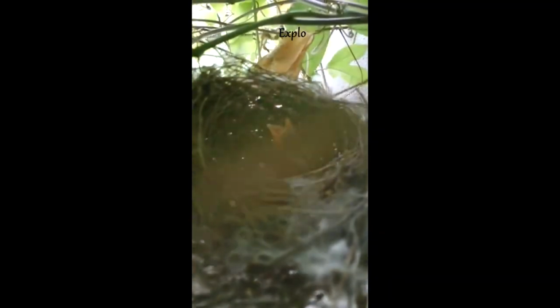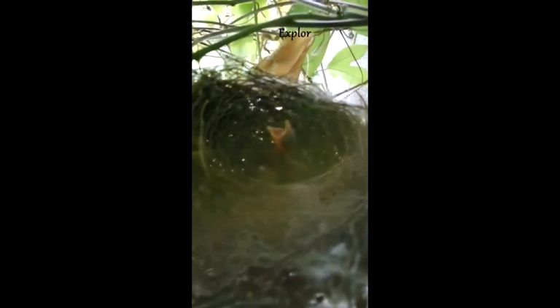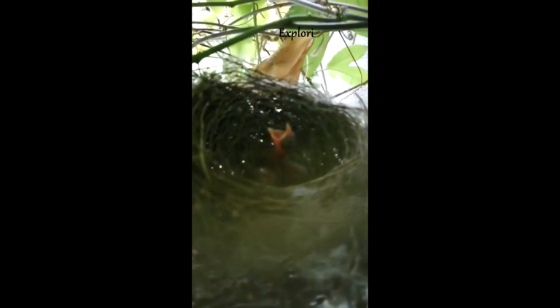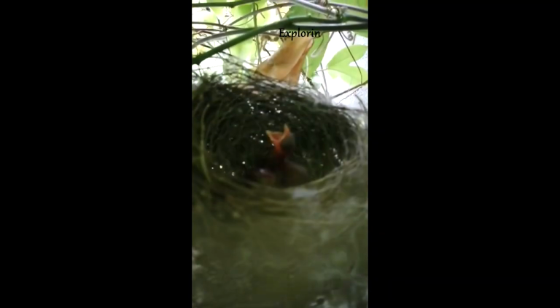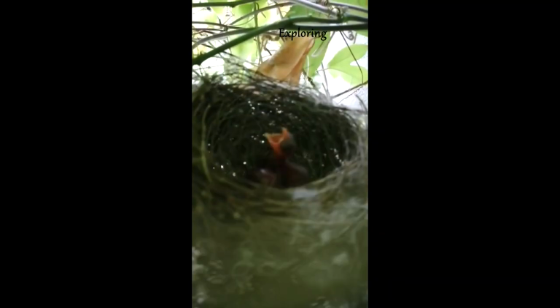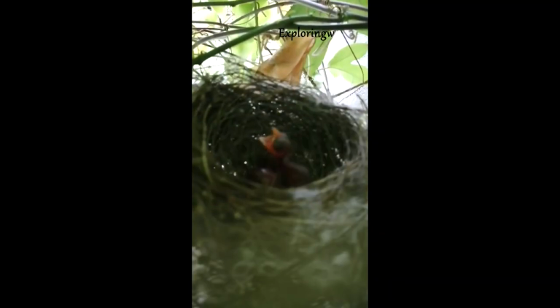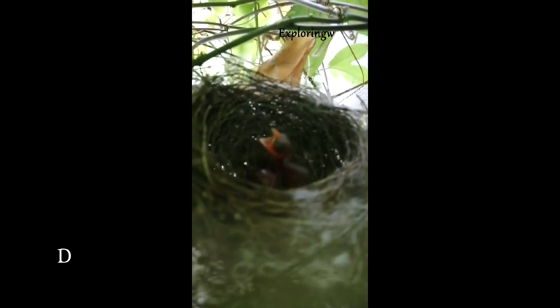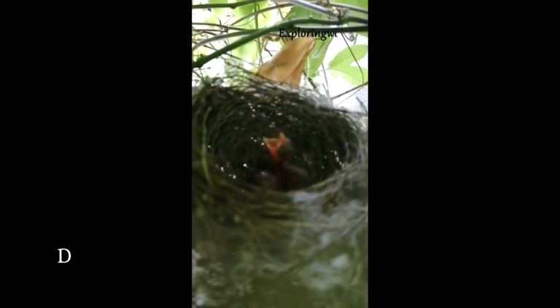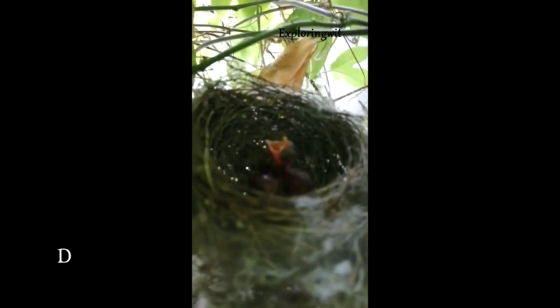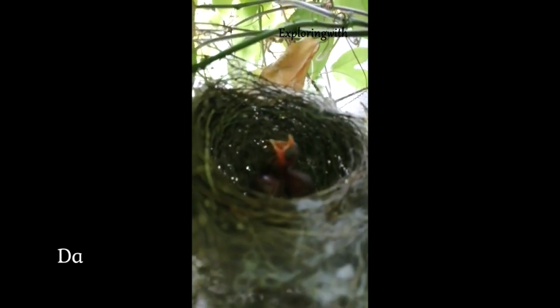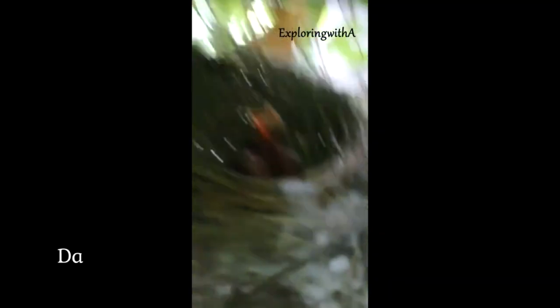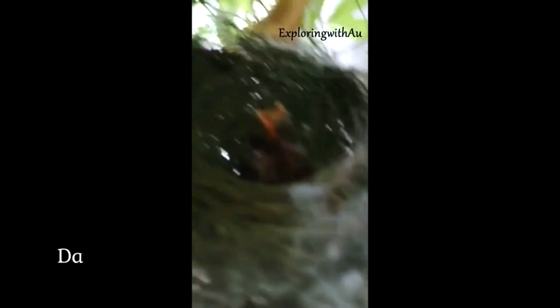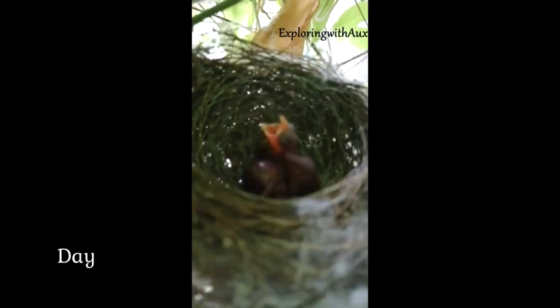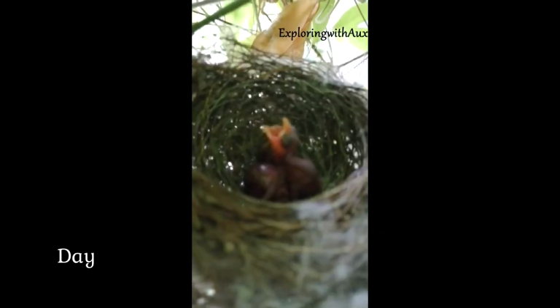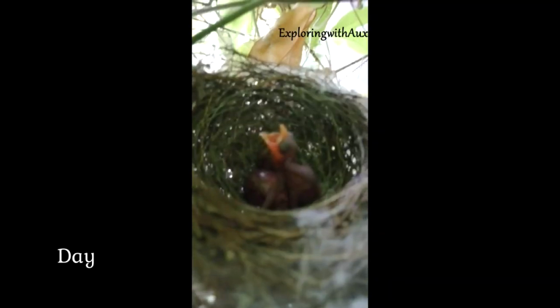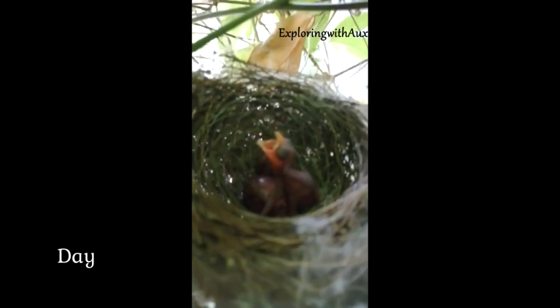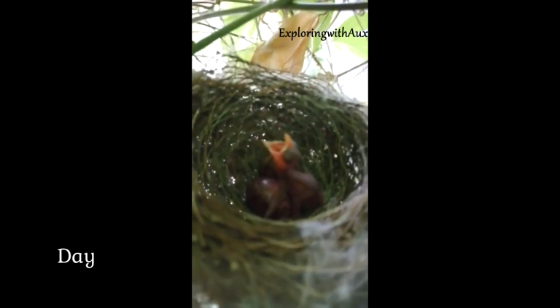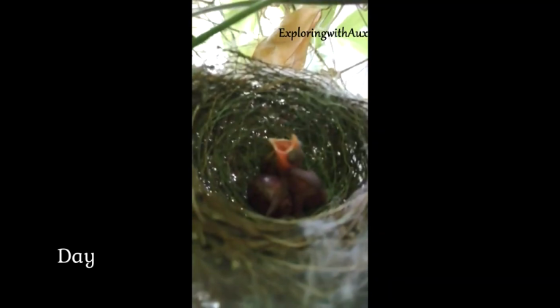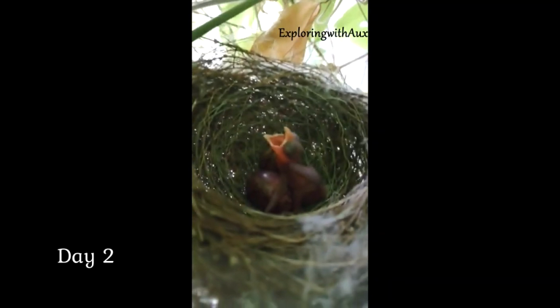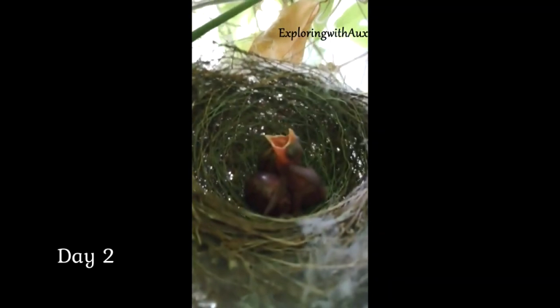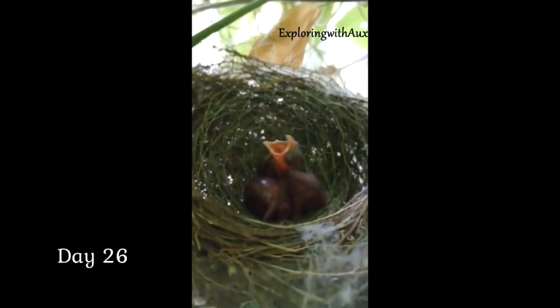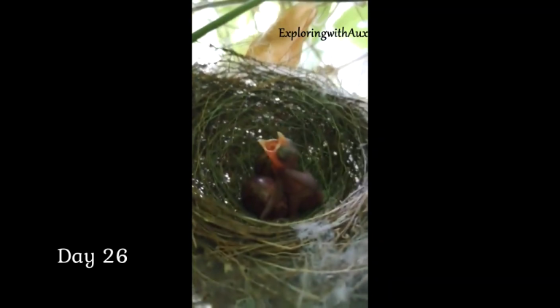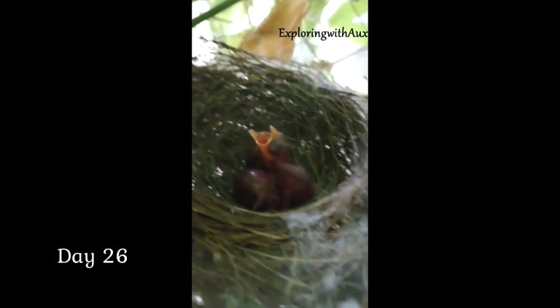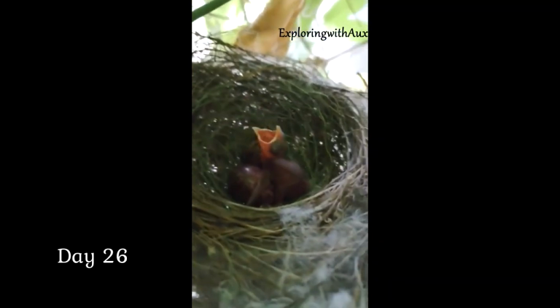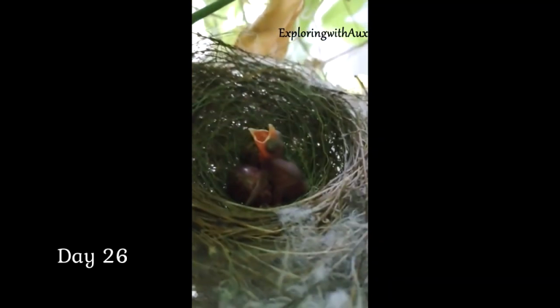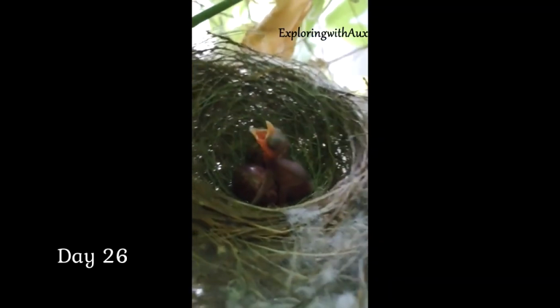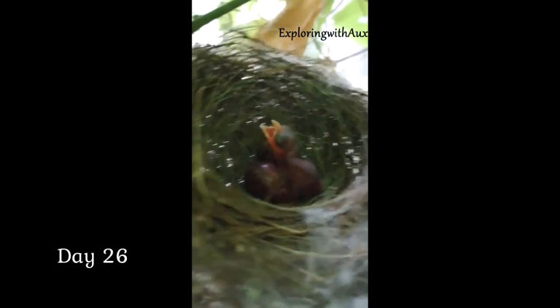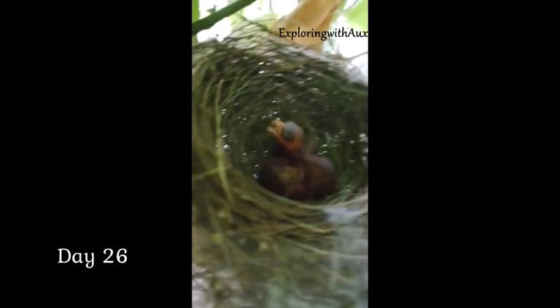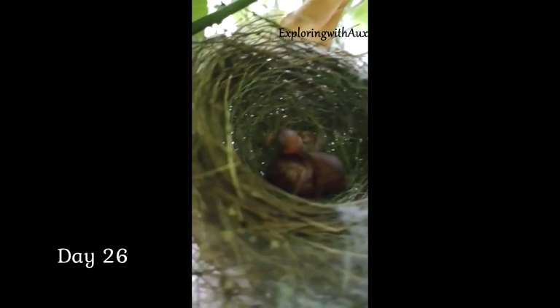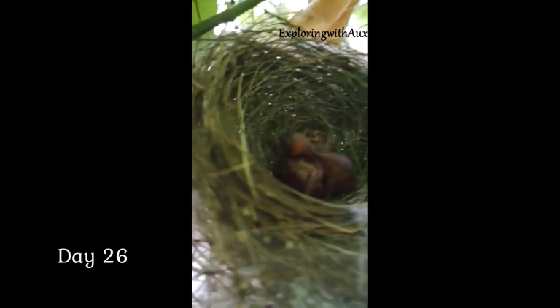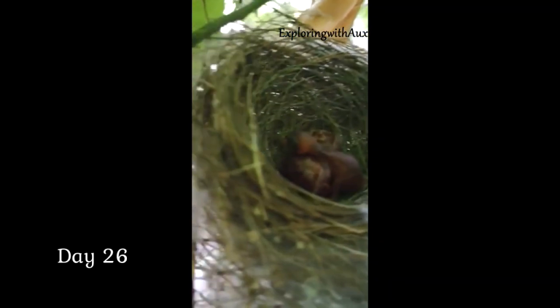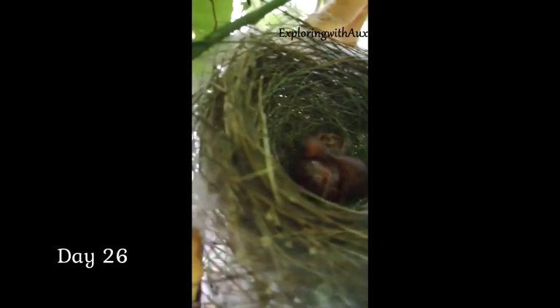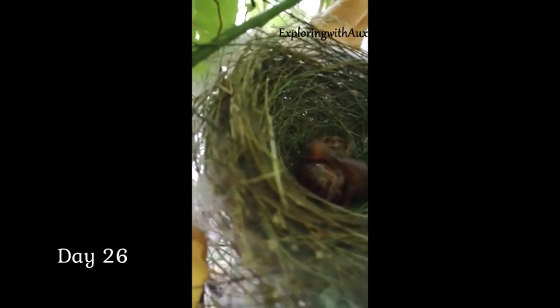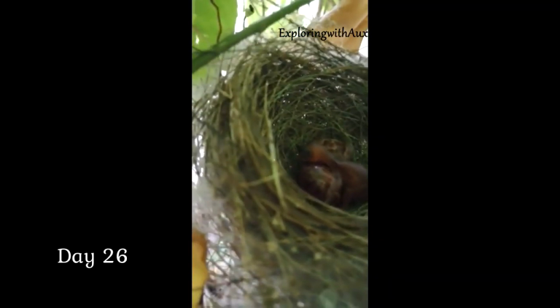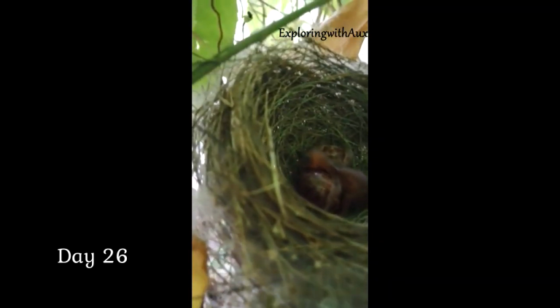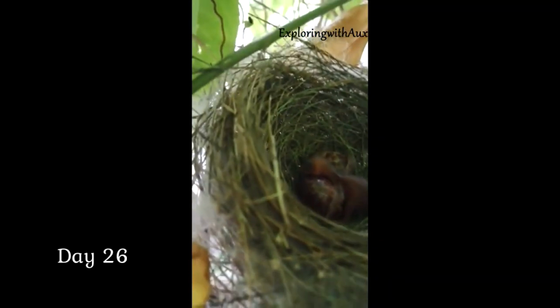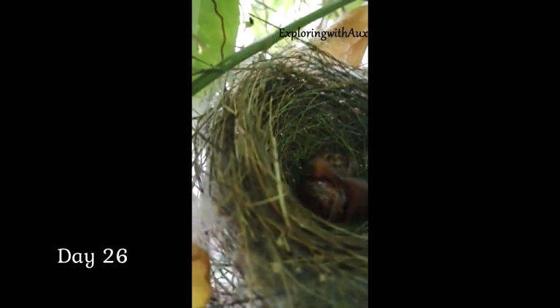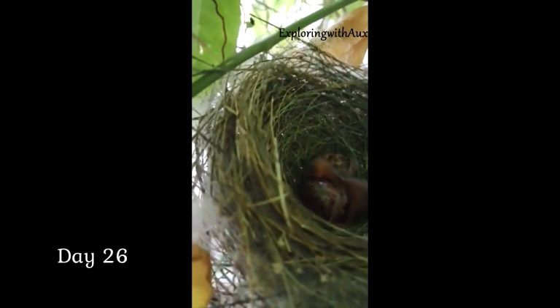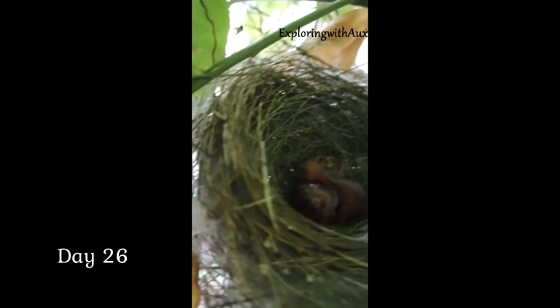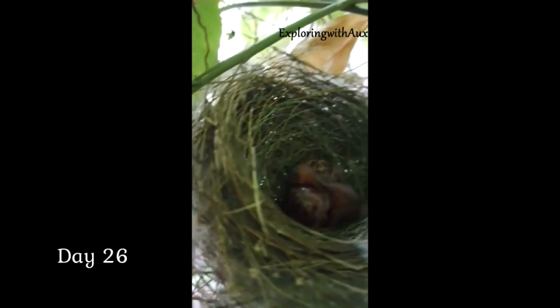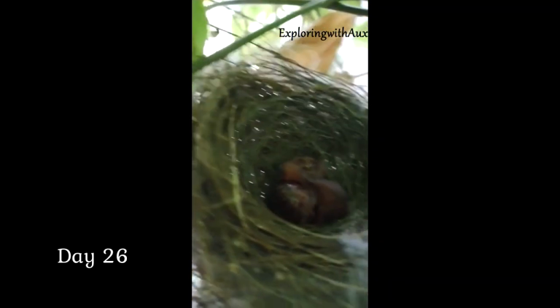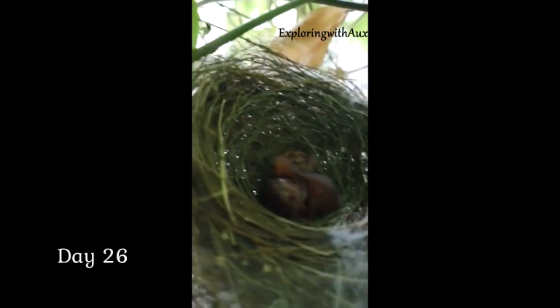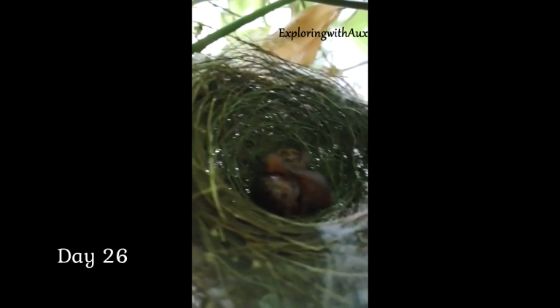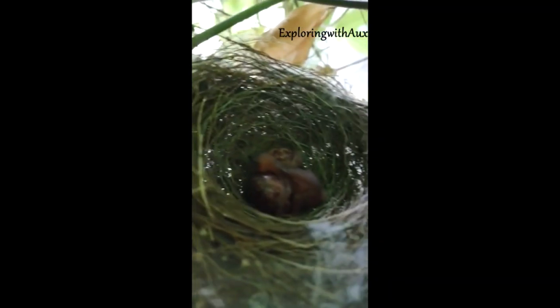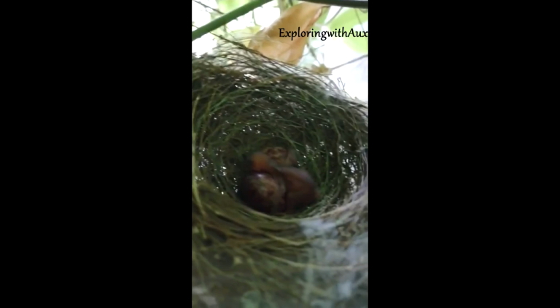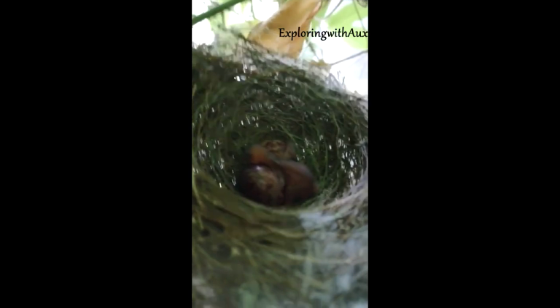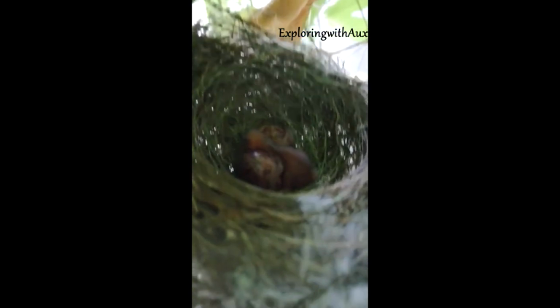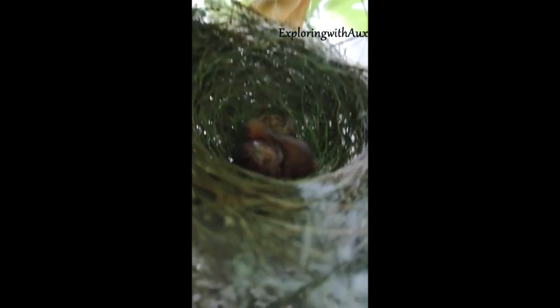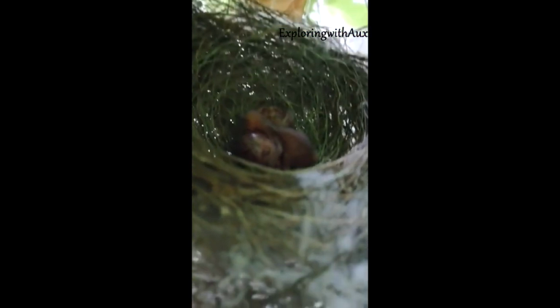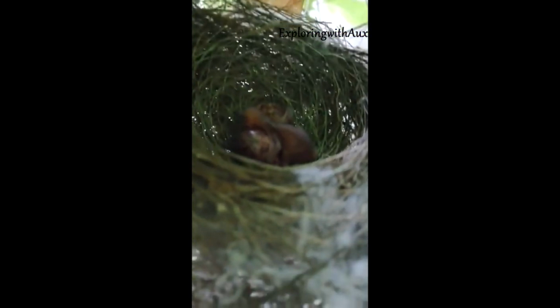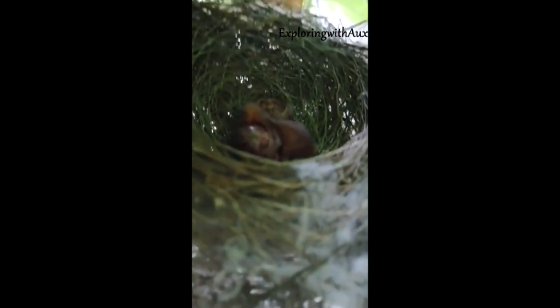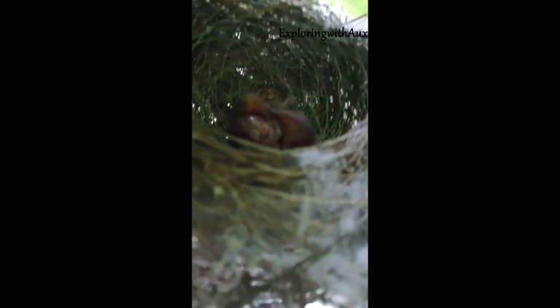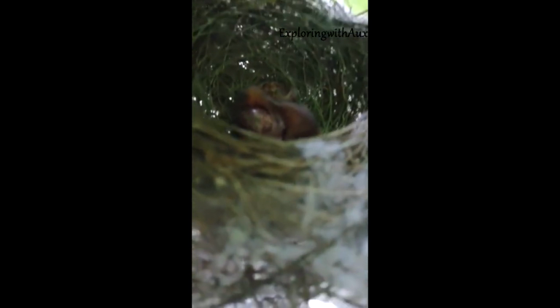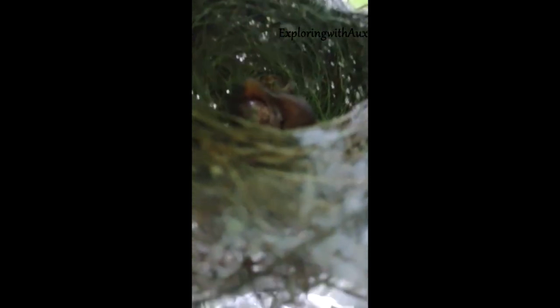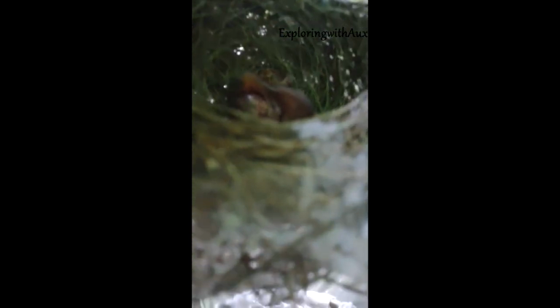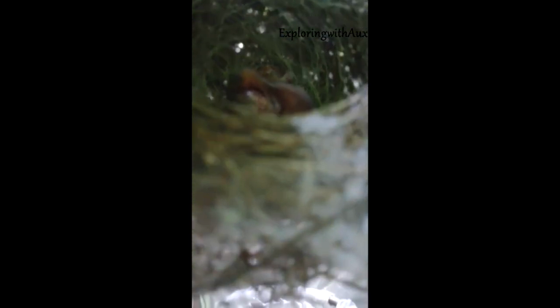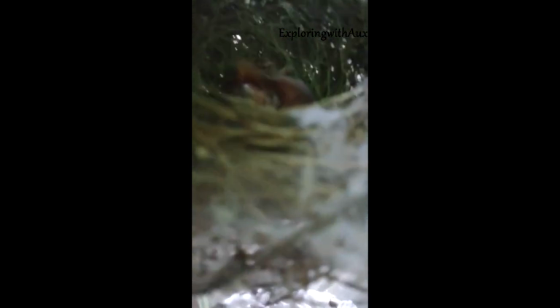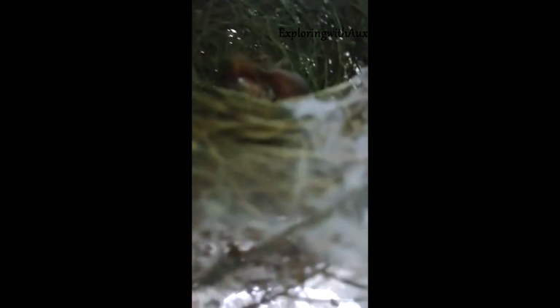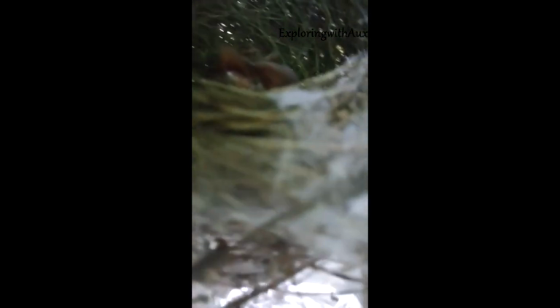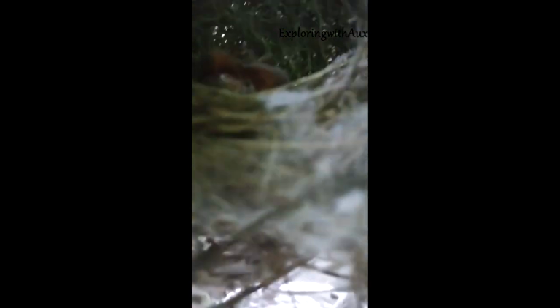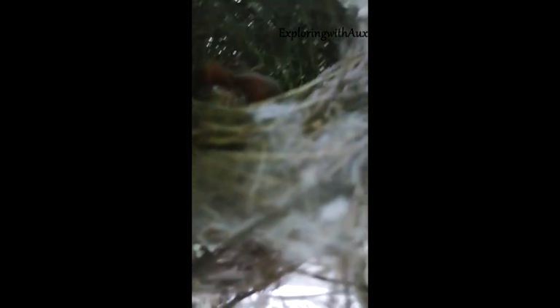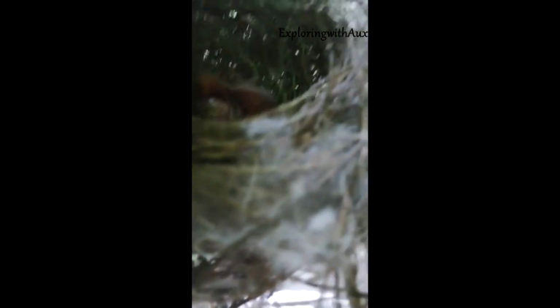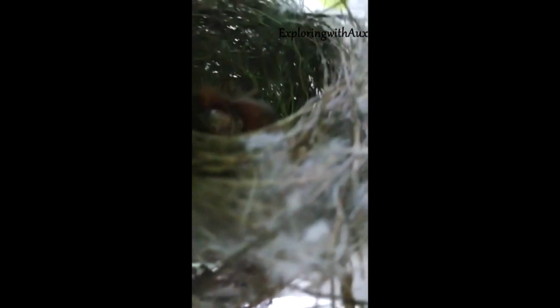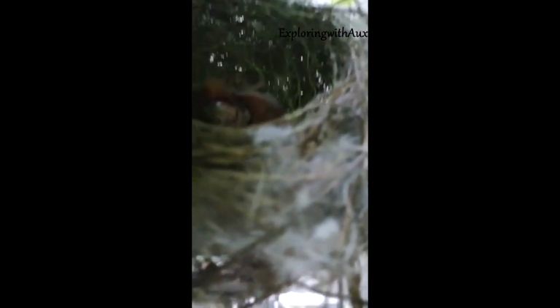After 2 weeks, 1 egg had hatched. That chick was so beautifully hugging its siblings.